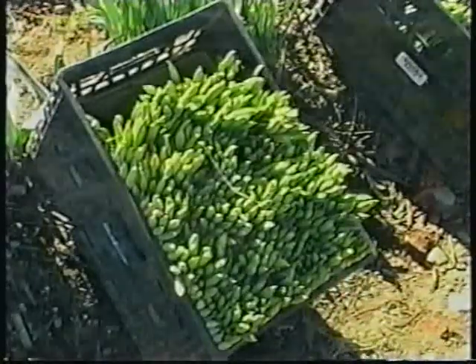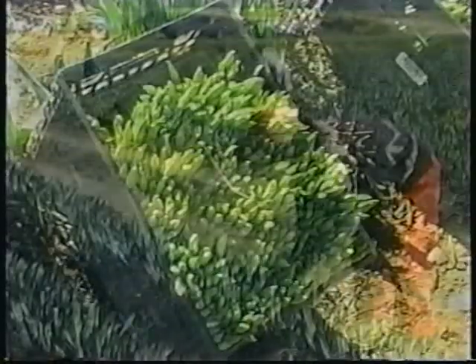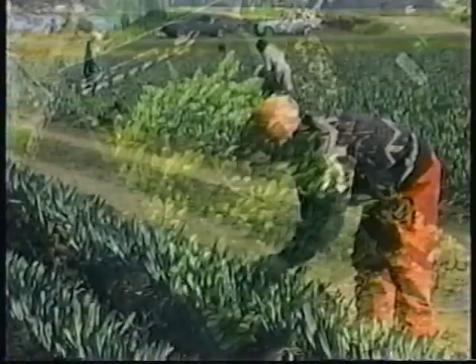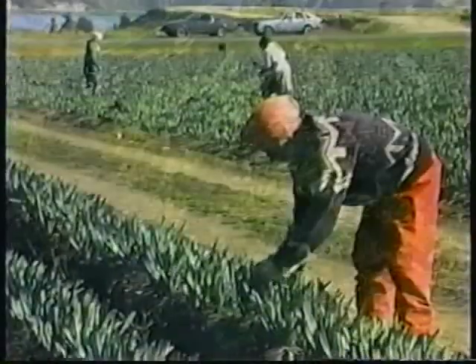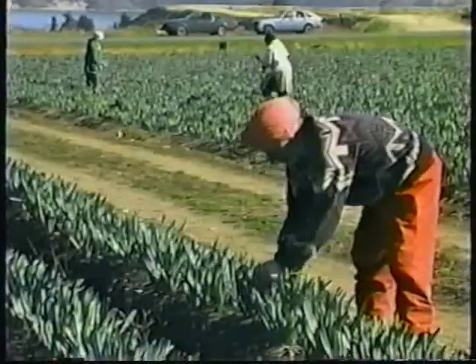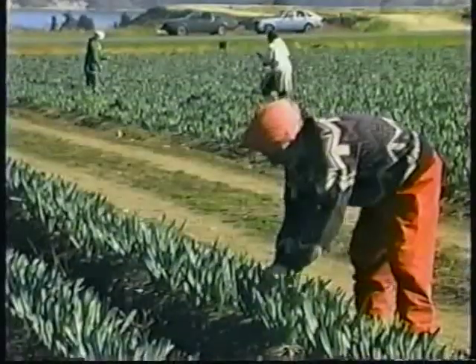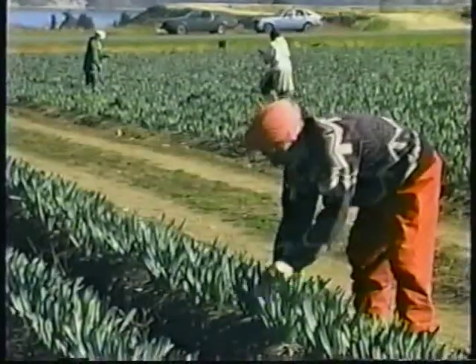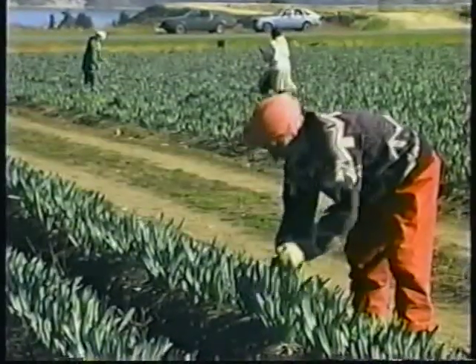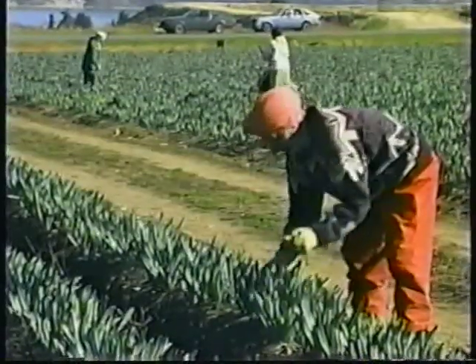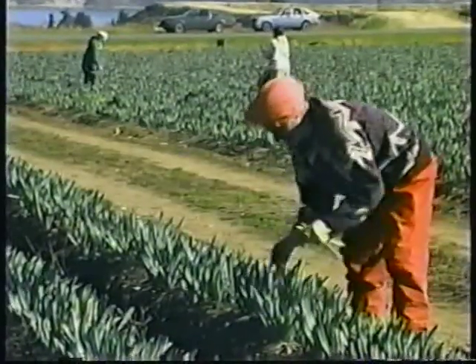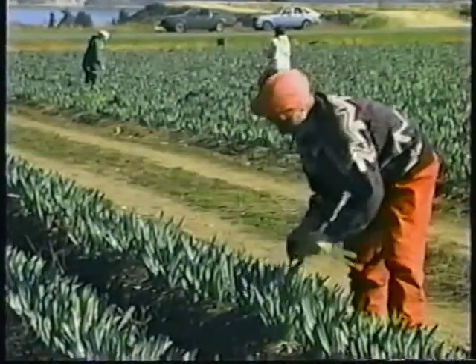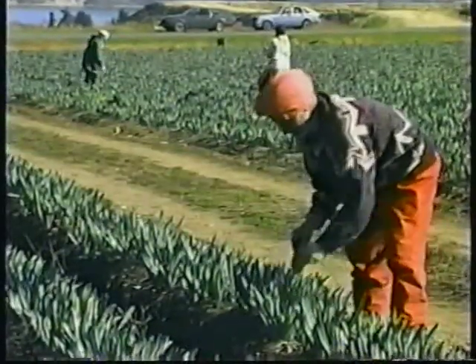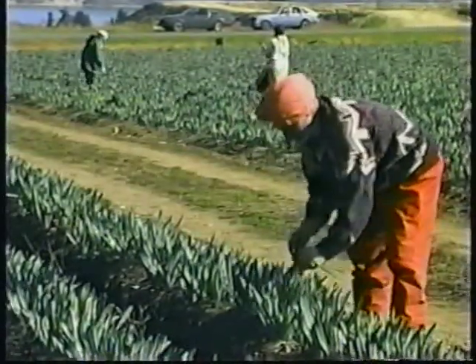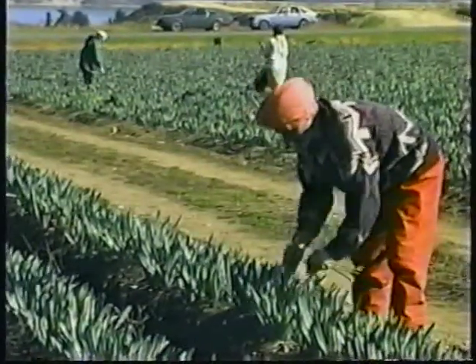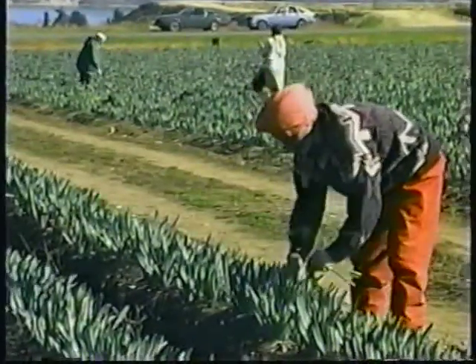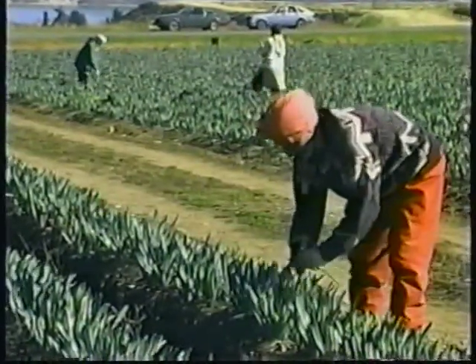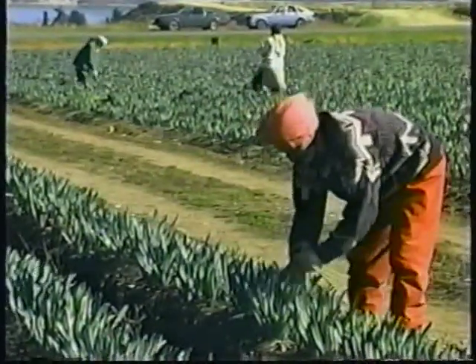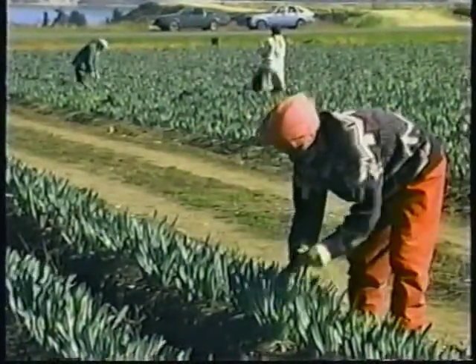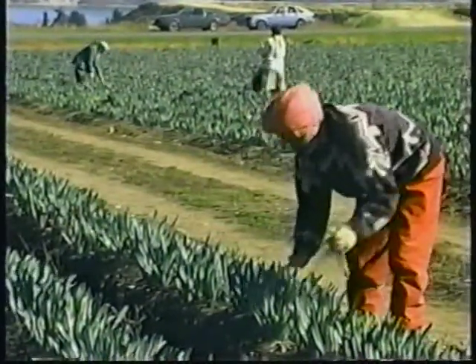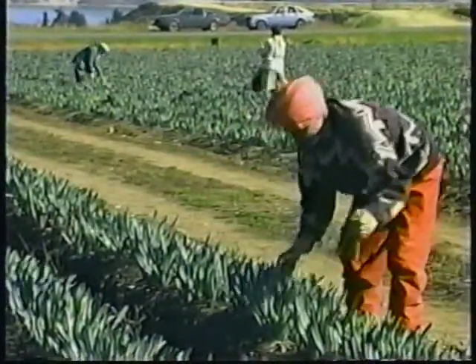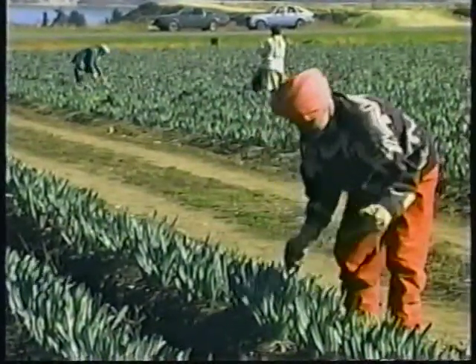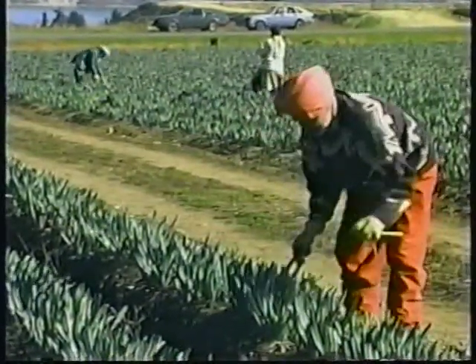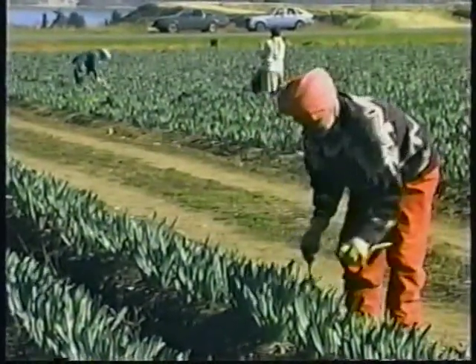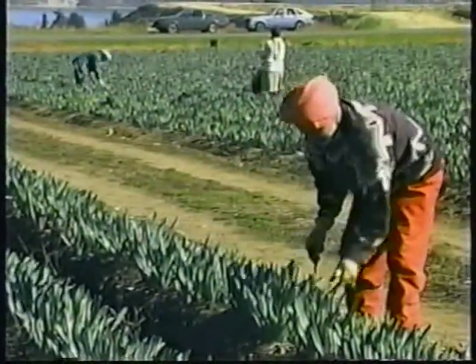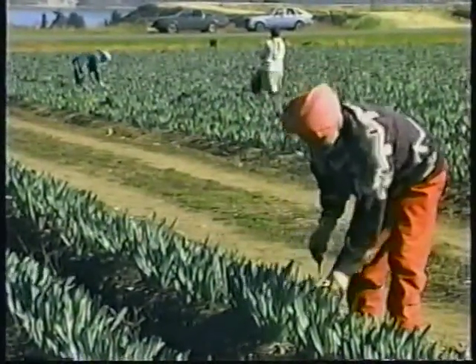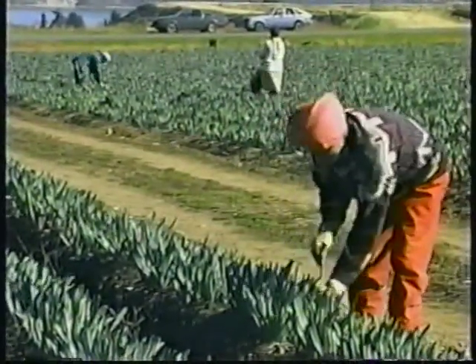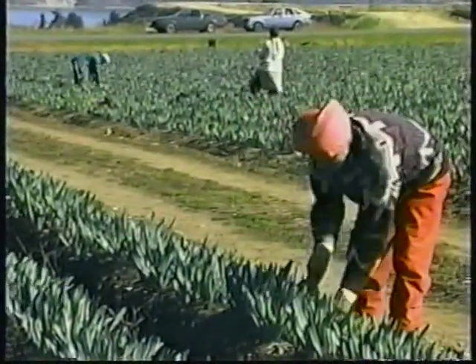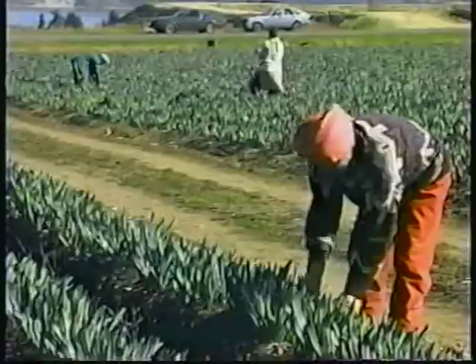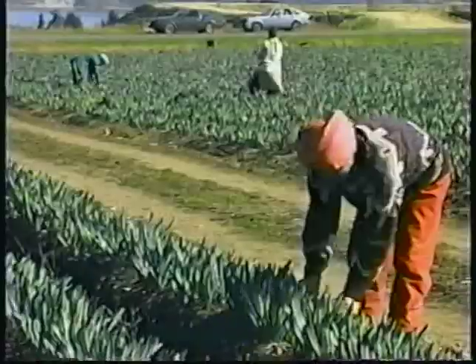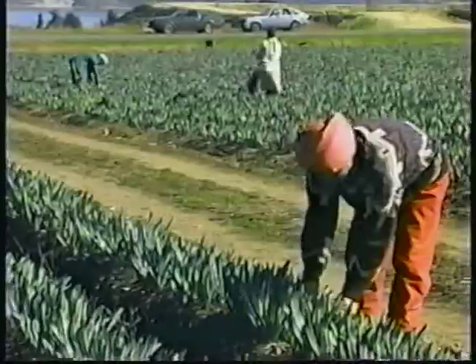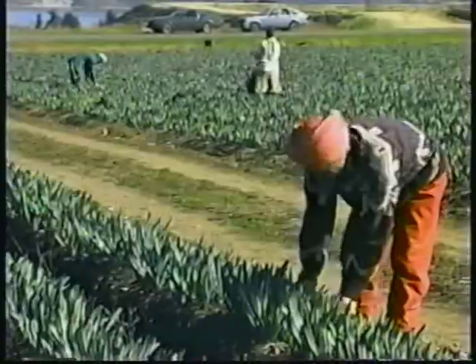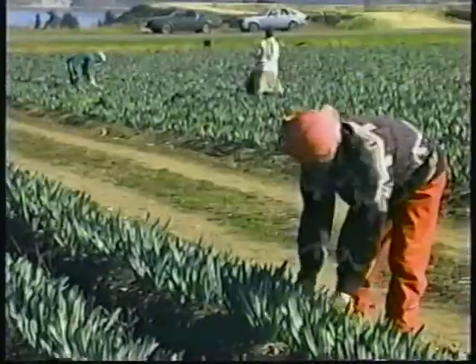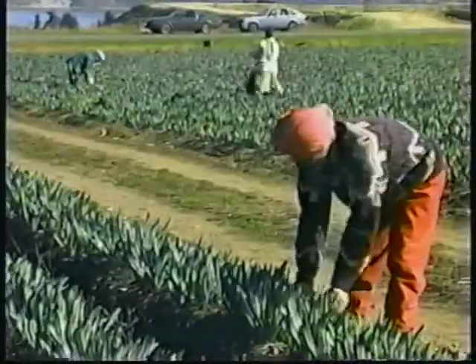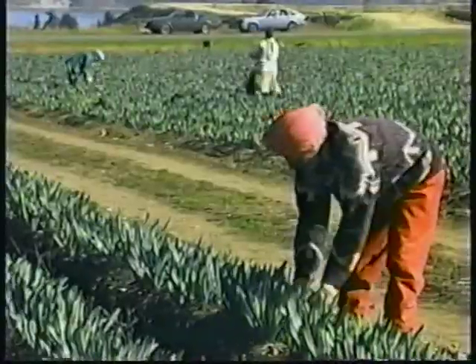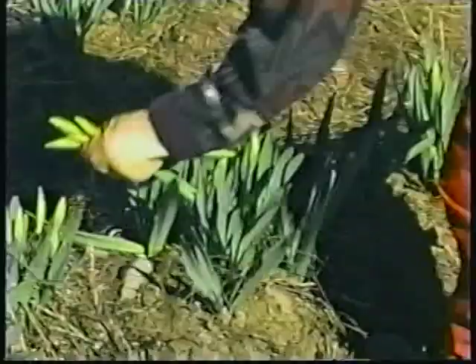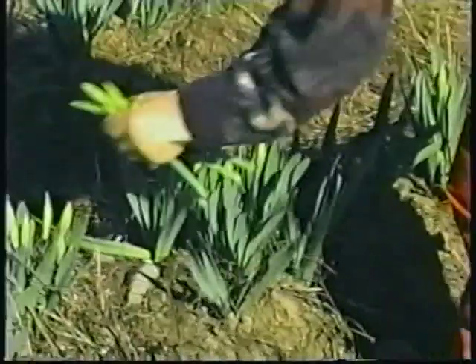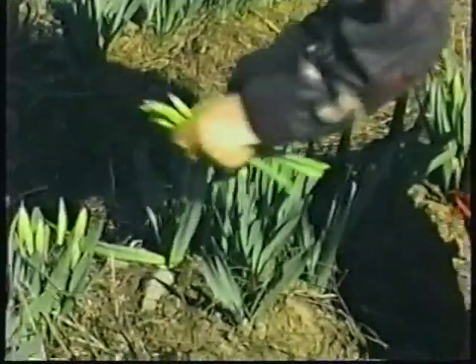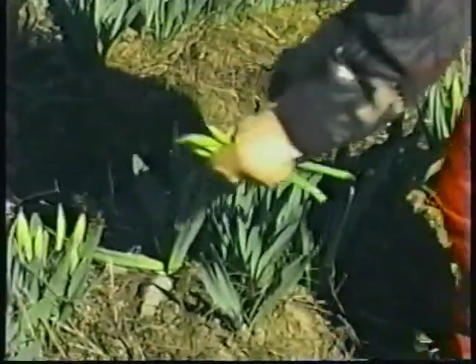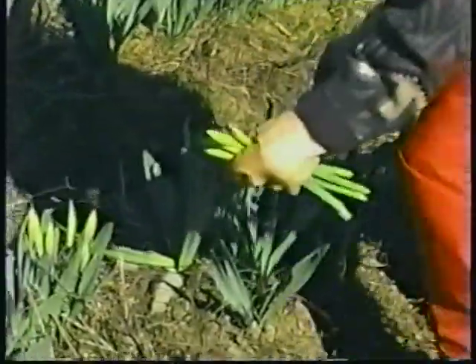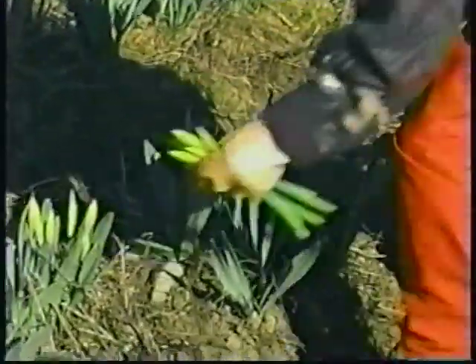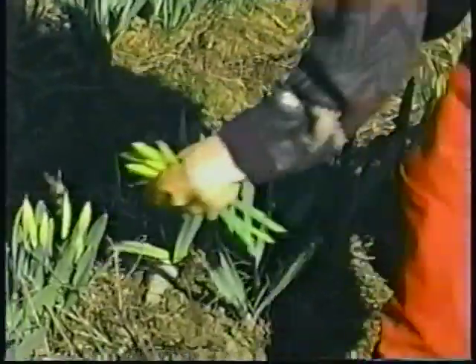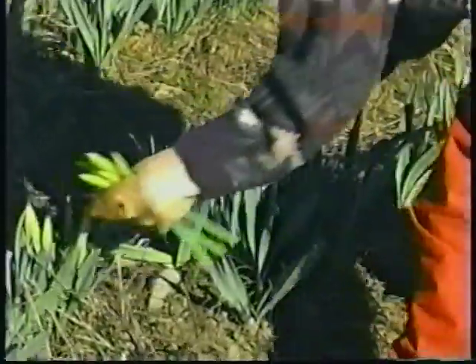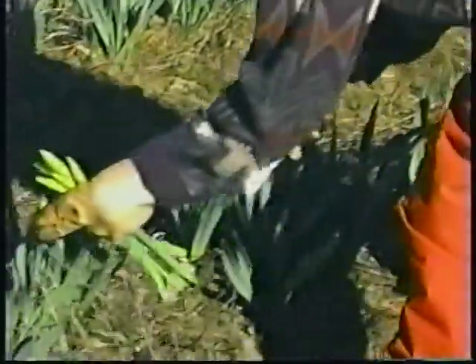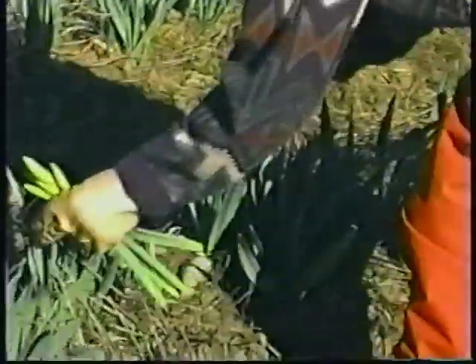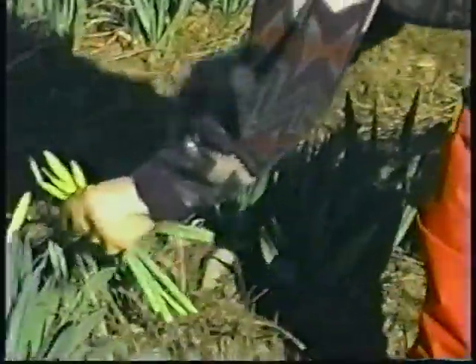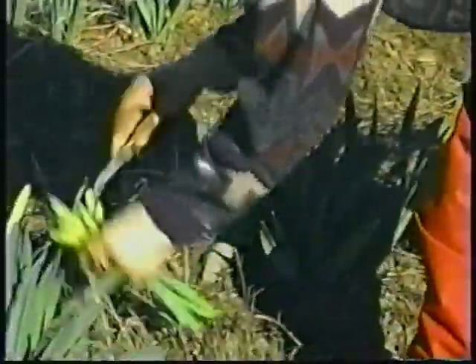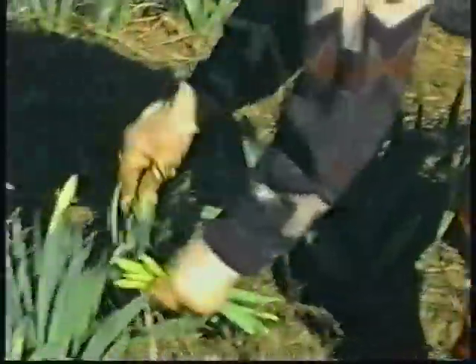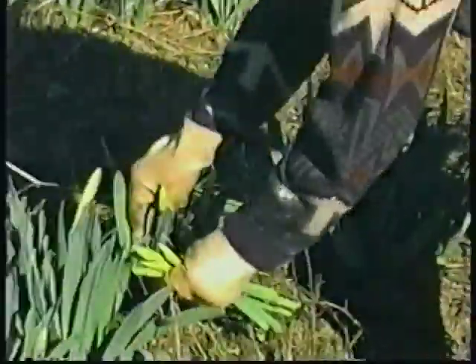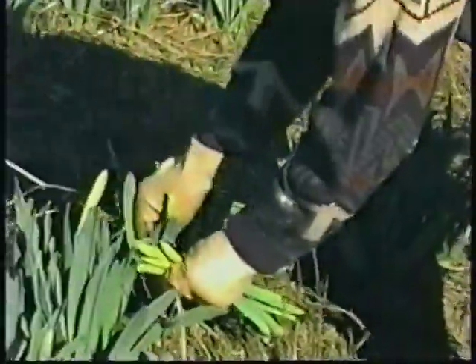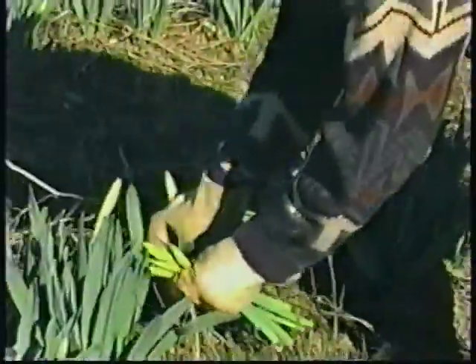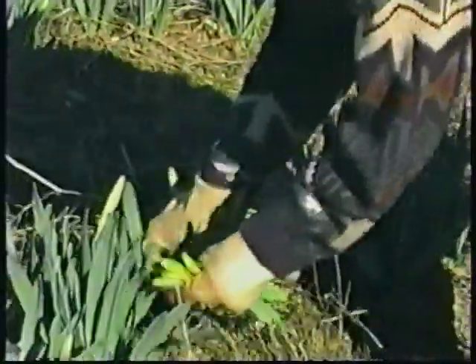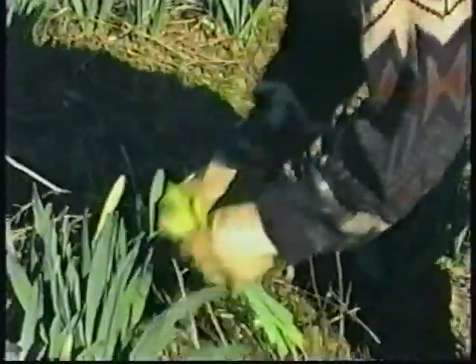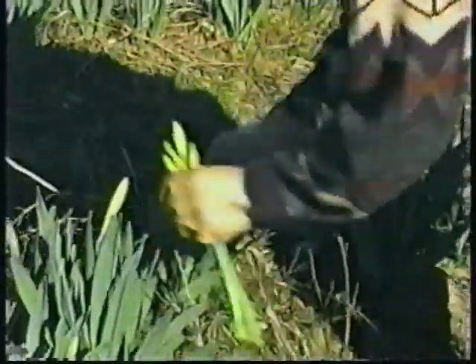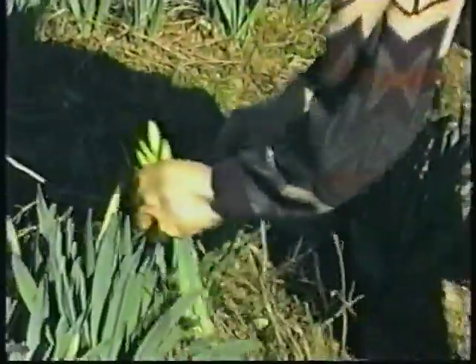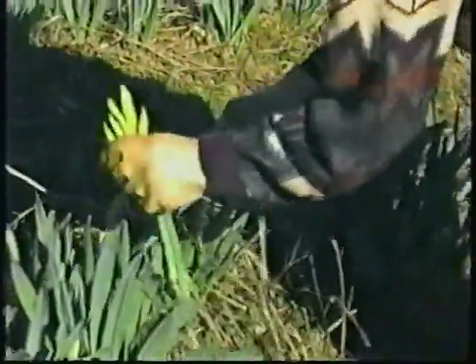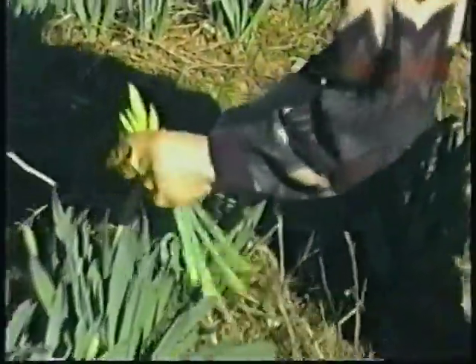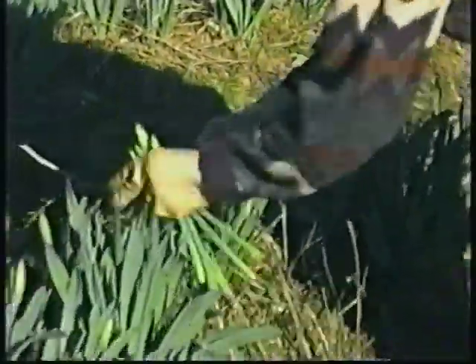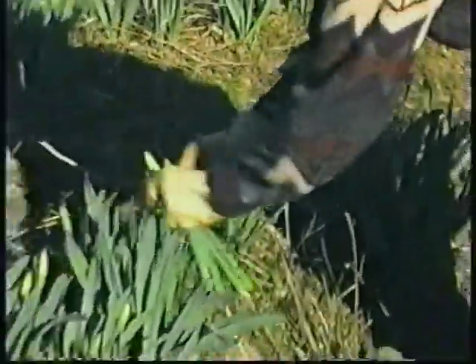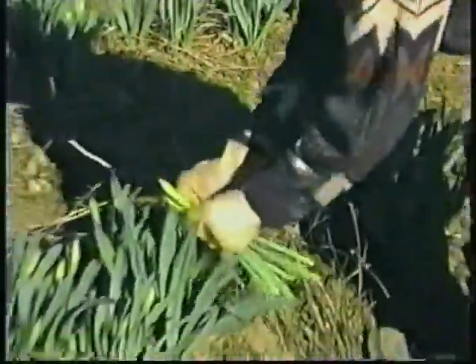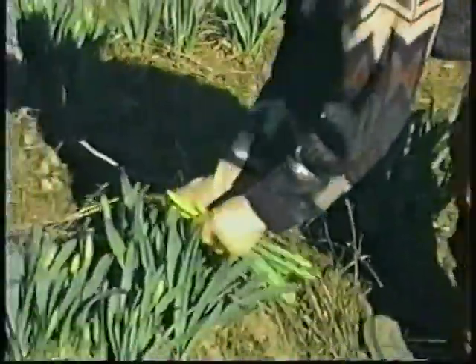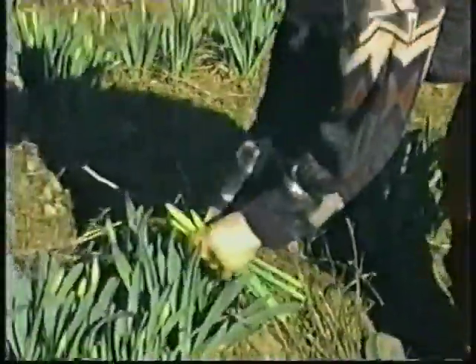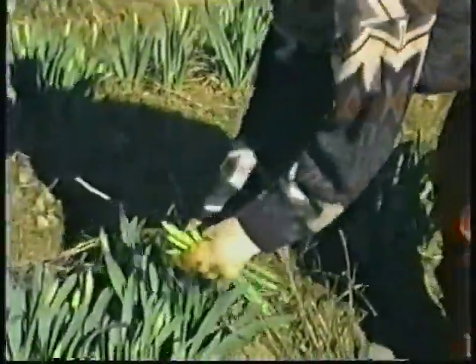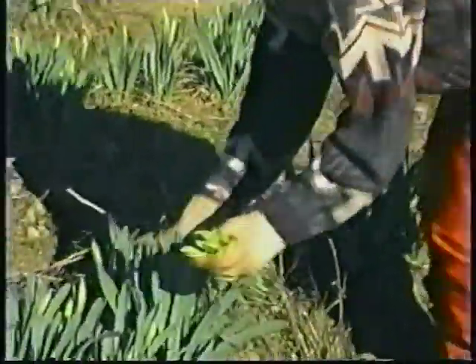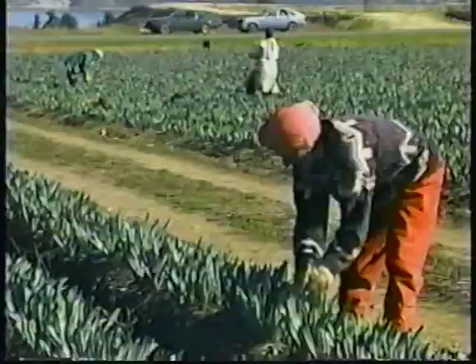Here are ten easy steps to help you be a better, faster picker. Follow these and you'll make more money and save your back.